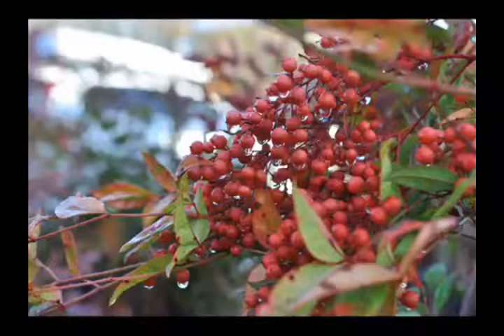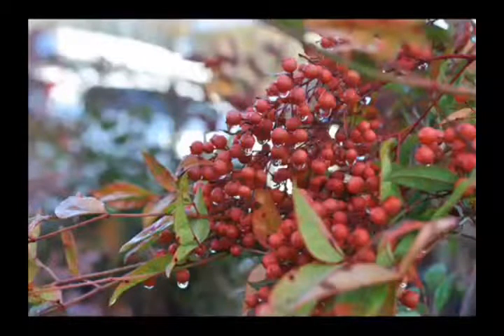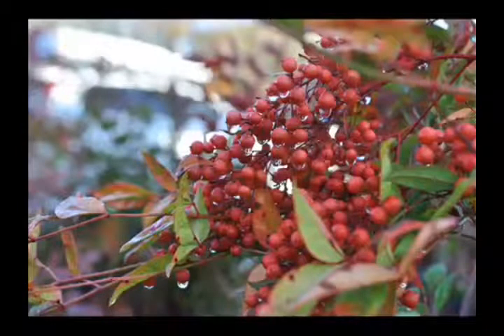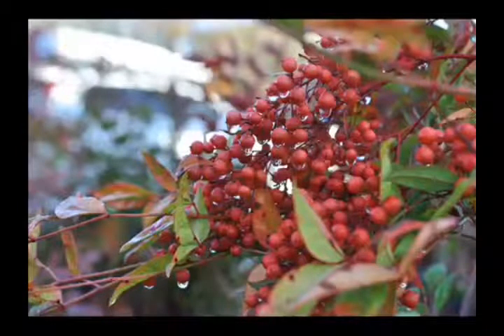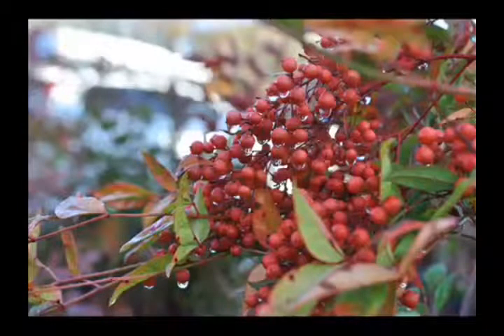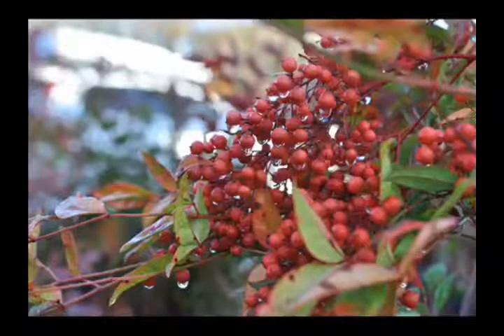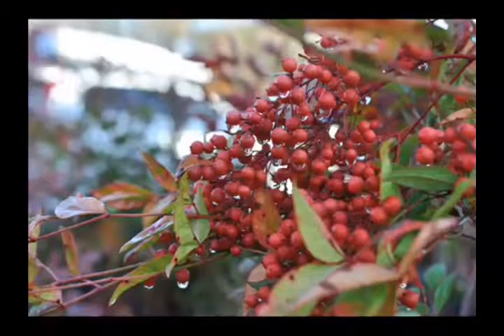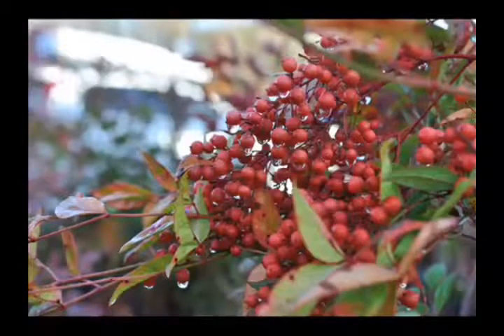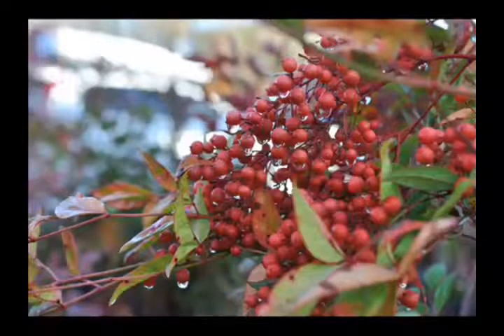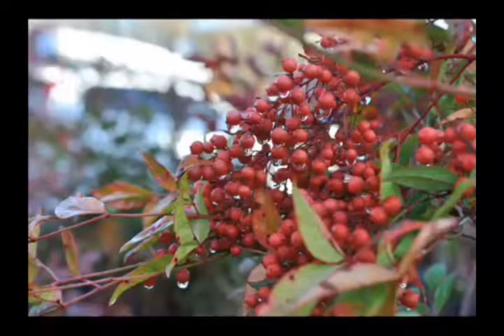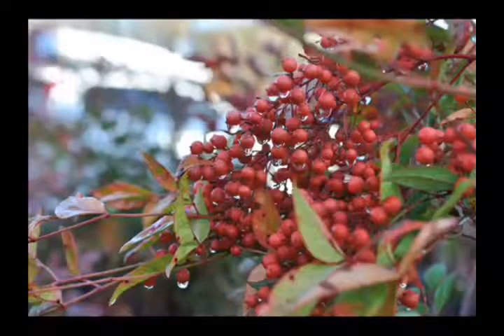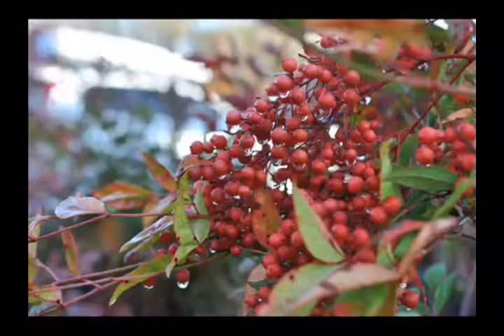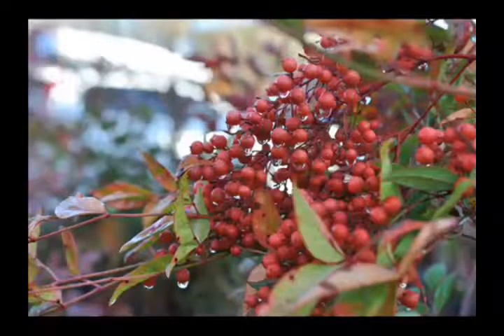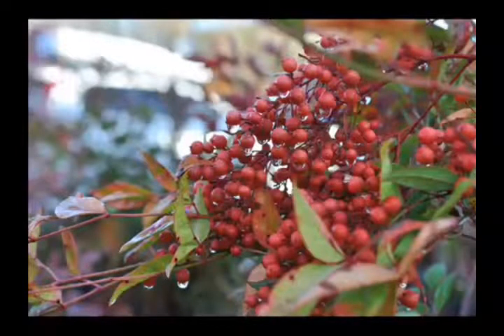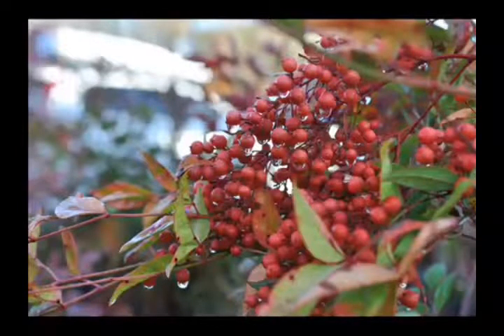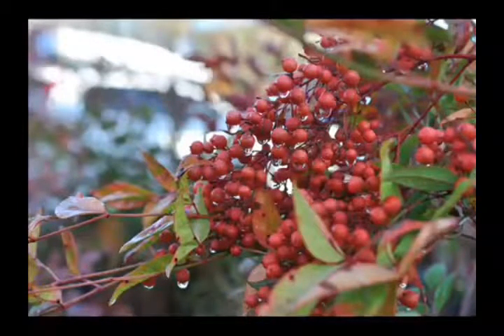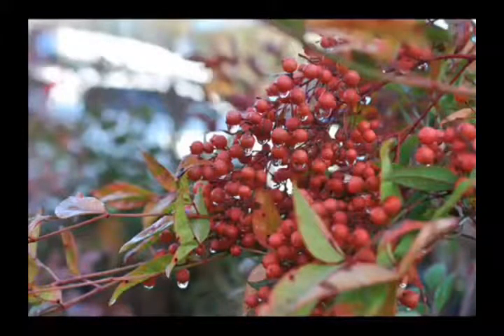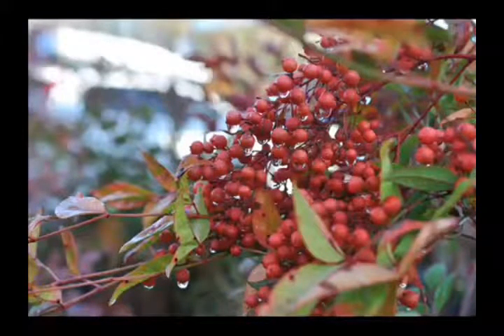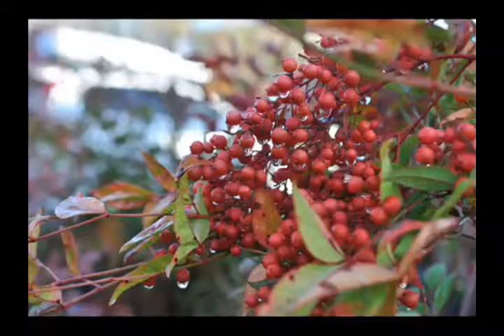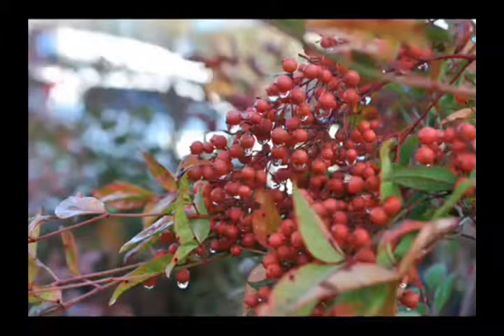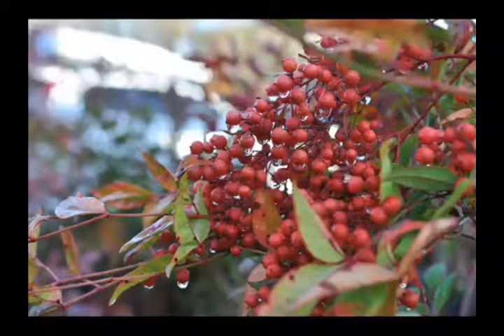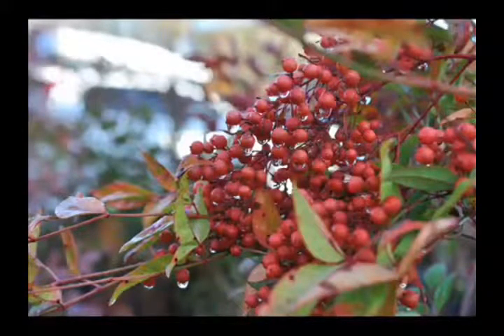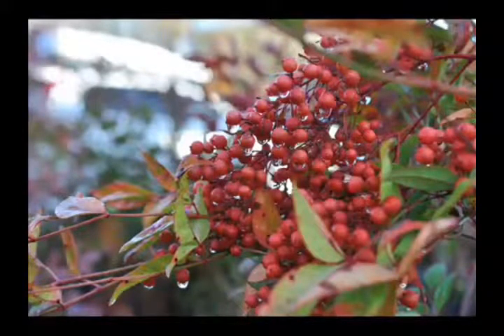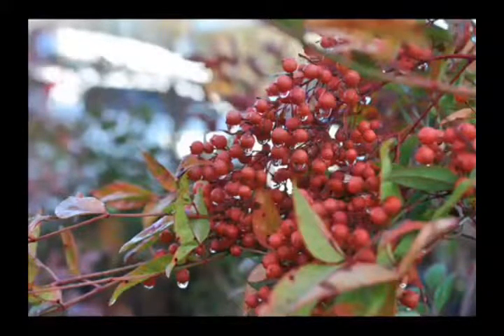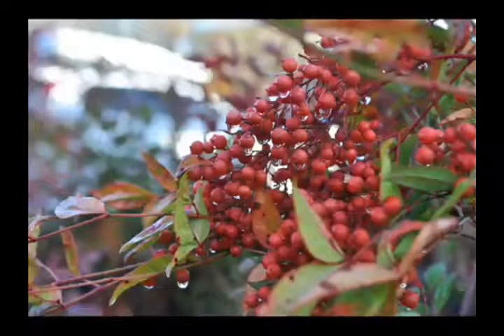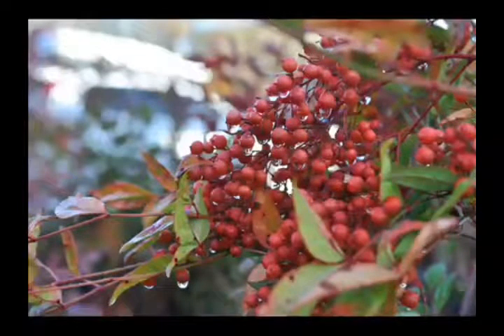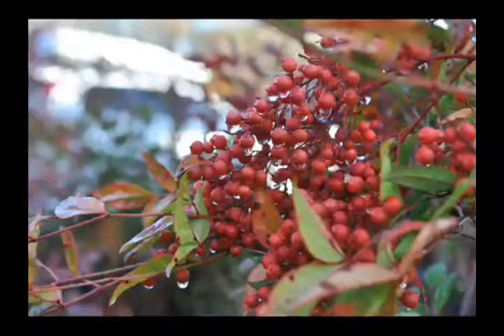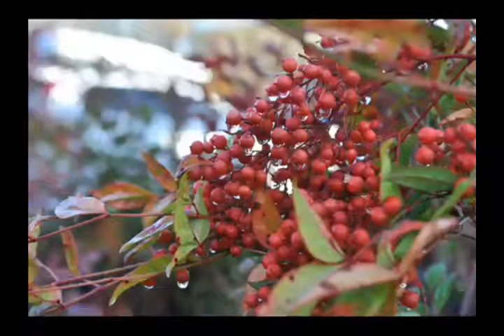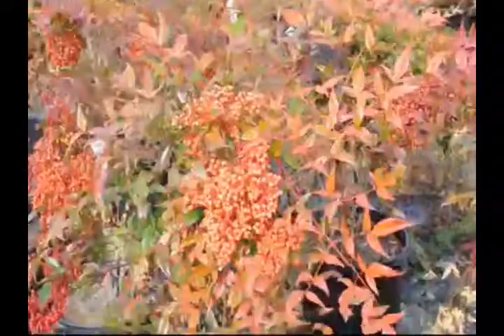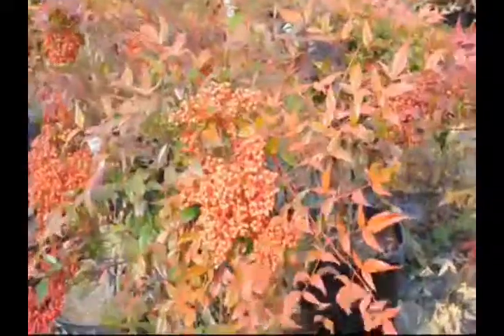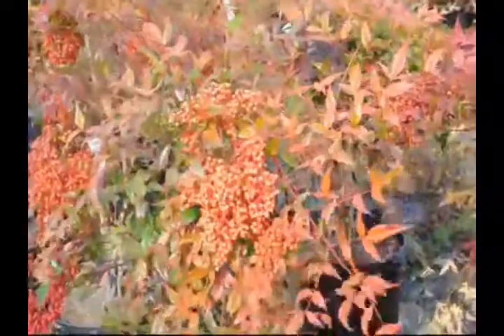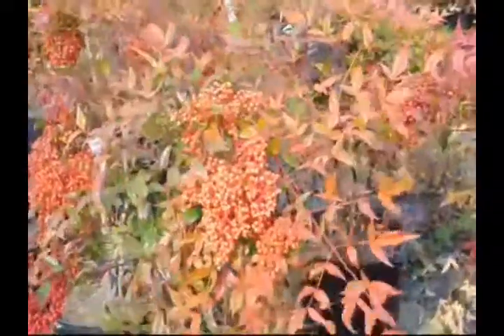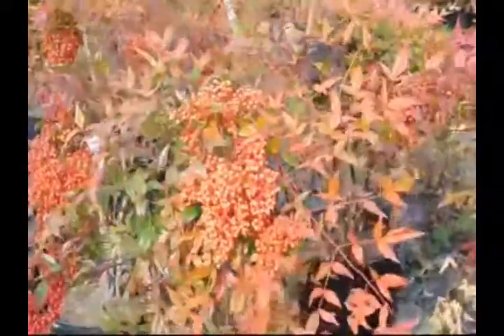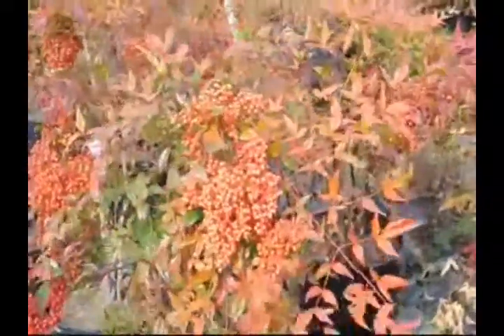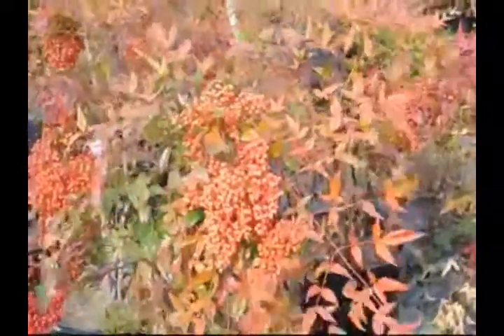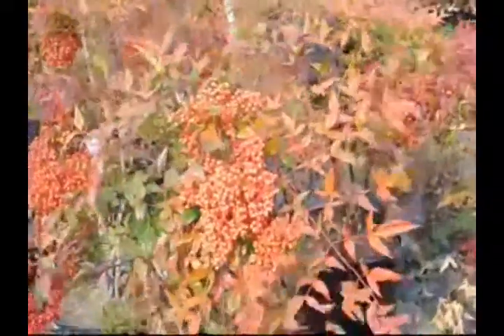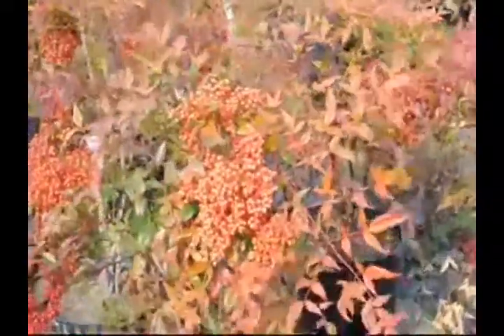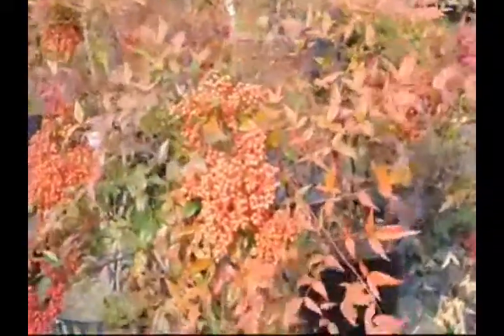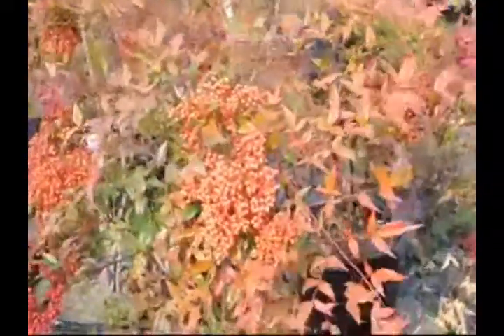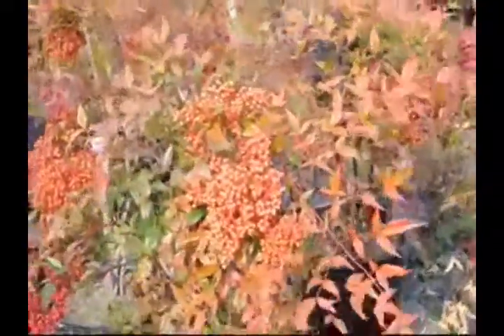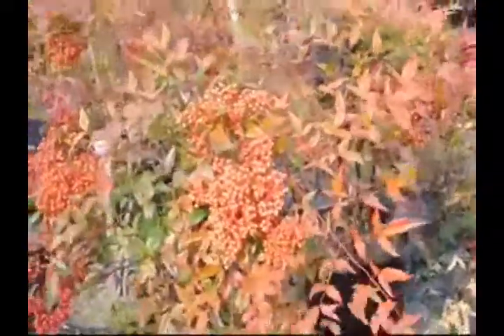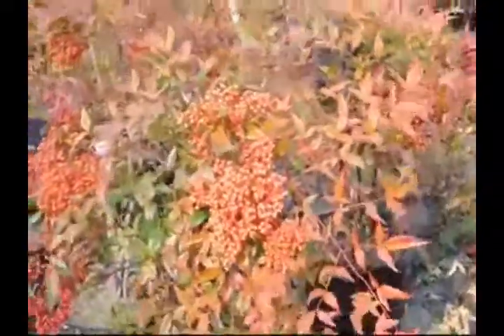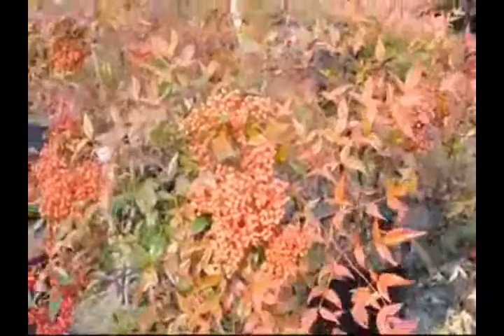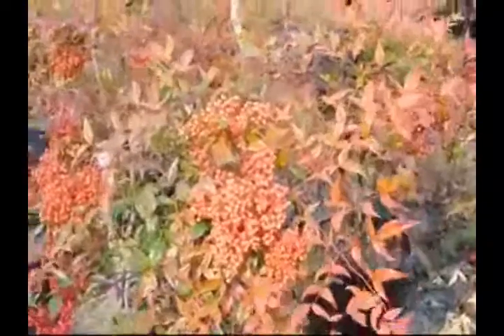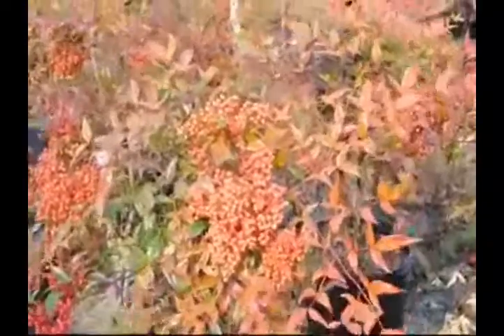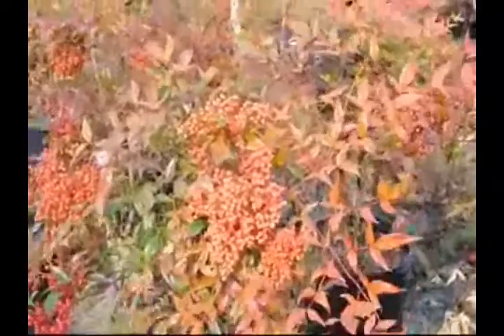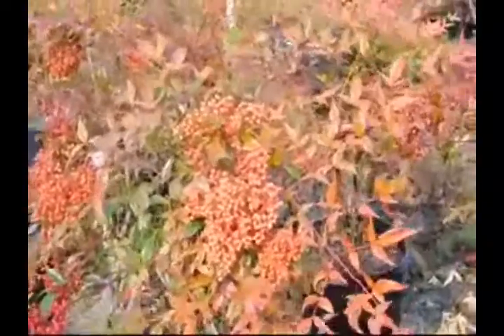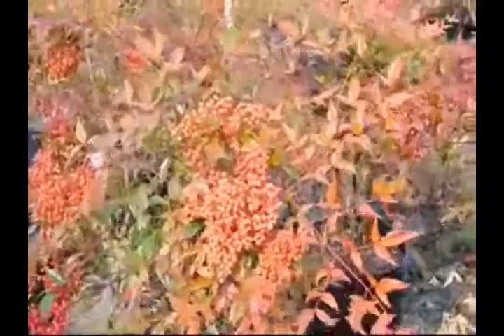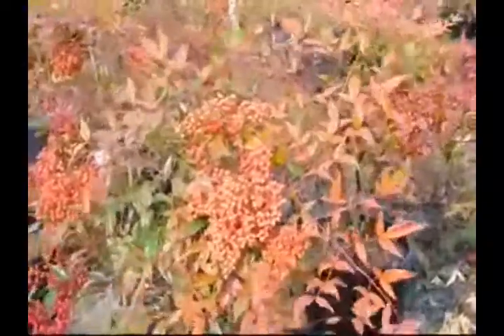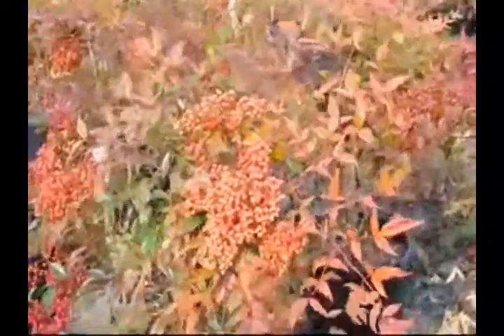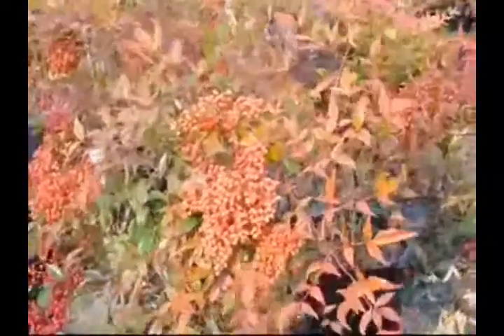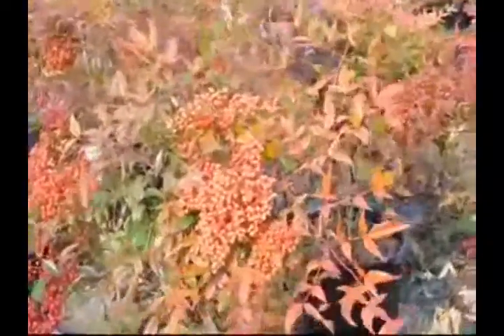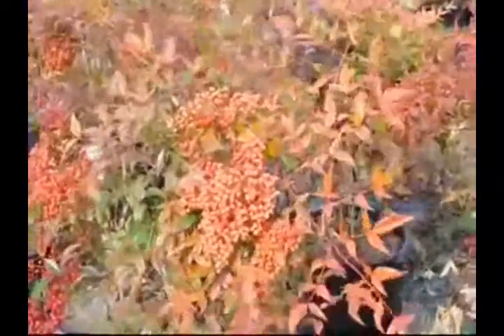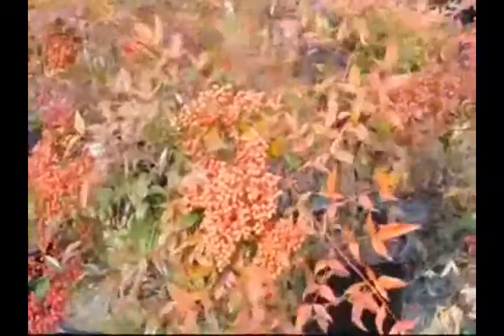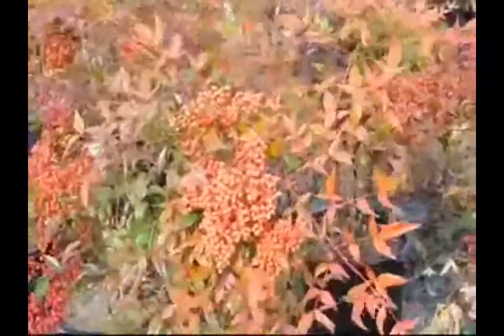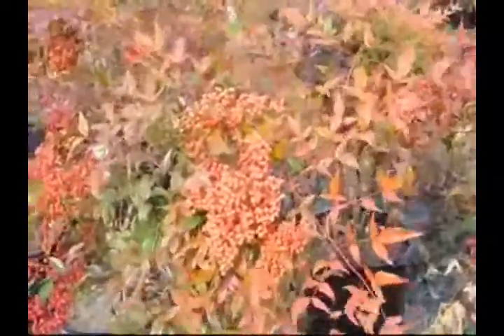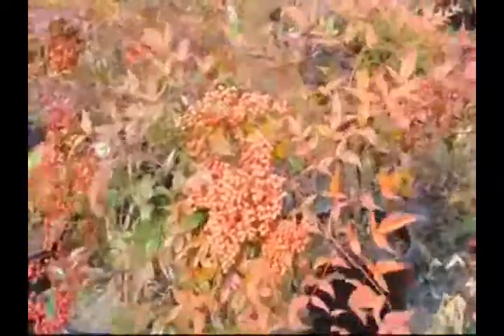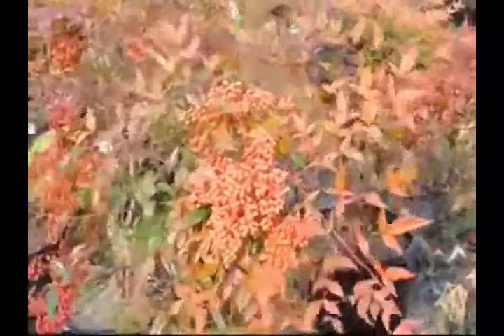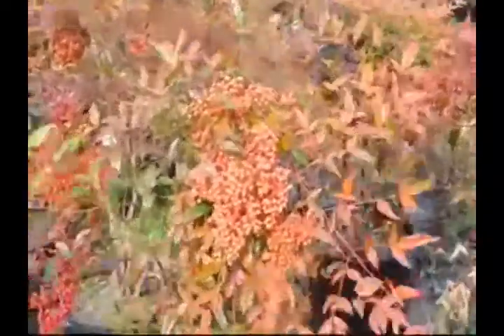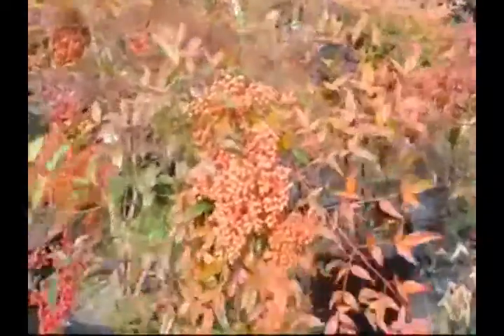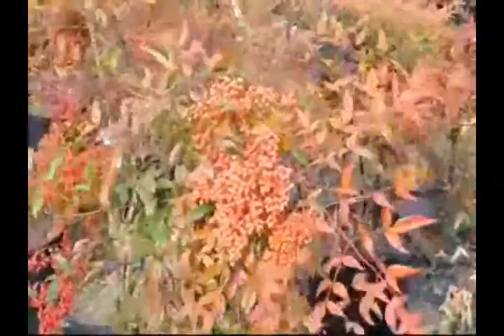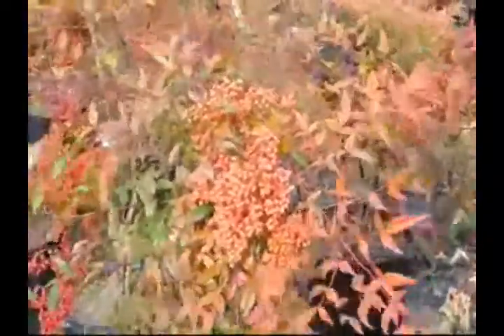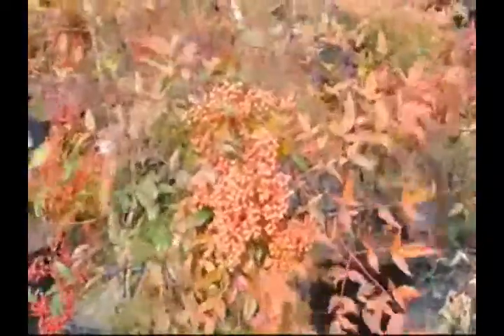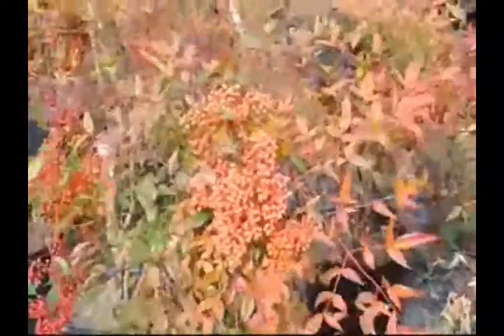Also, it grows to a 5 to 8 foot high, and it's deer resistant. And it can grow in partial to full sun.